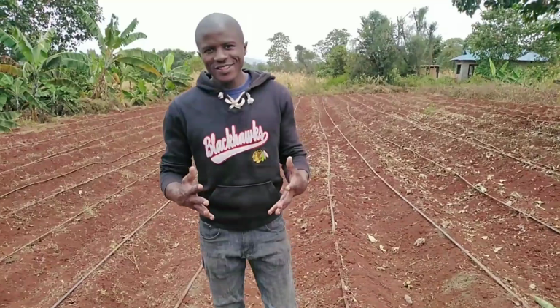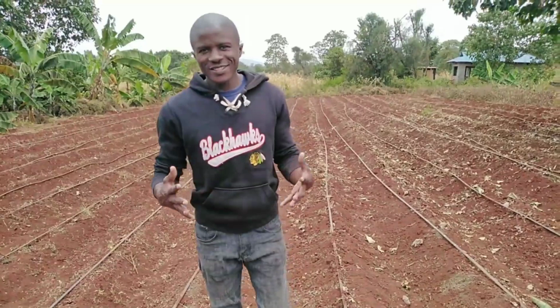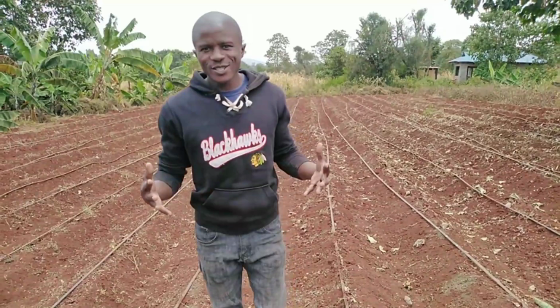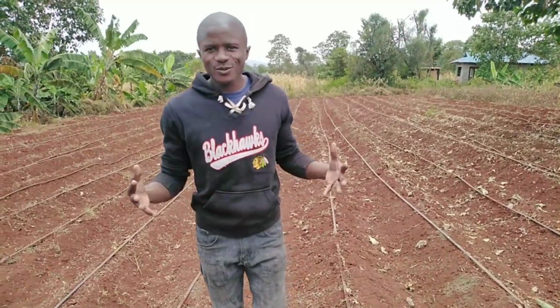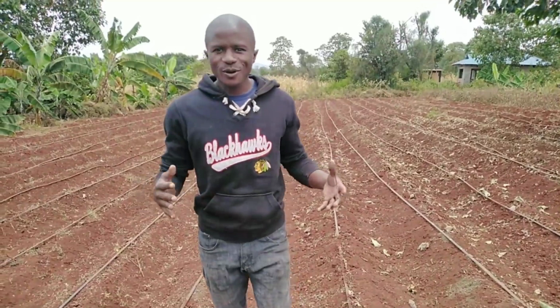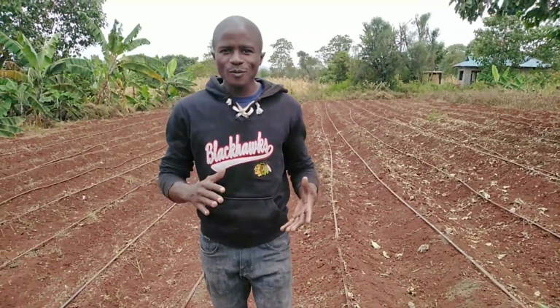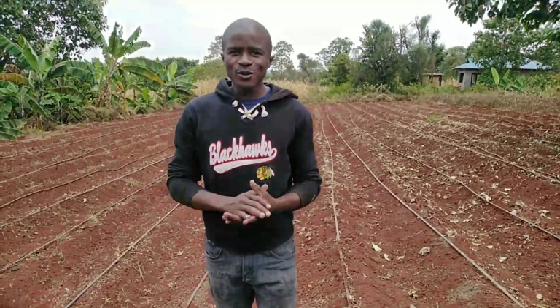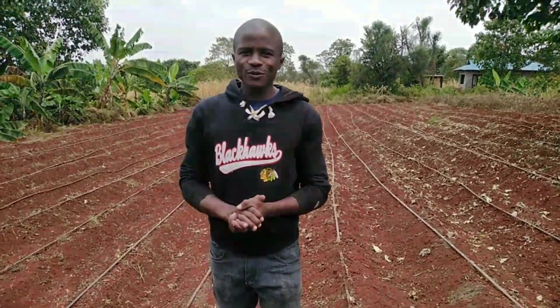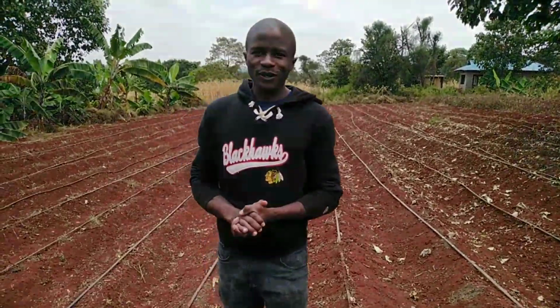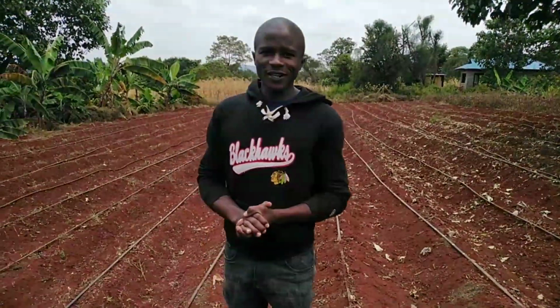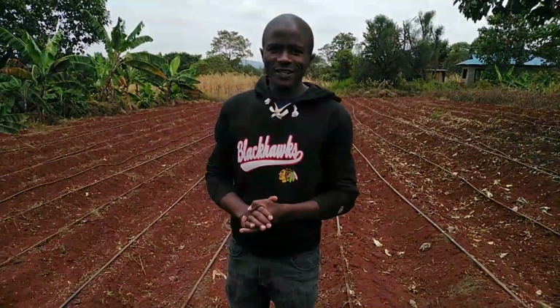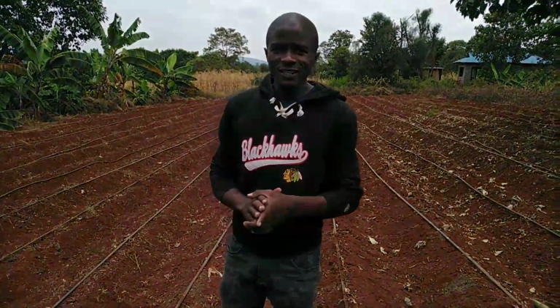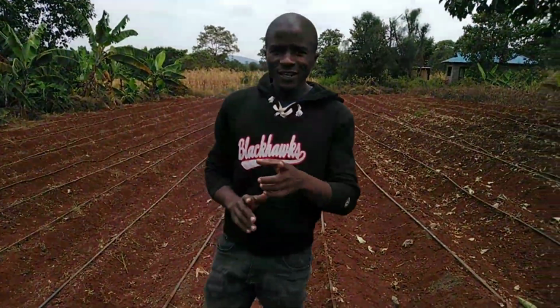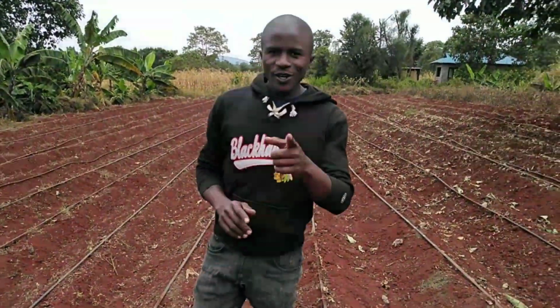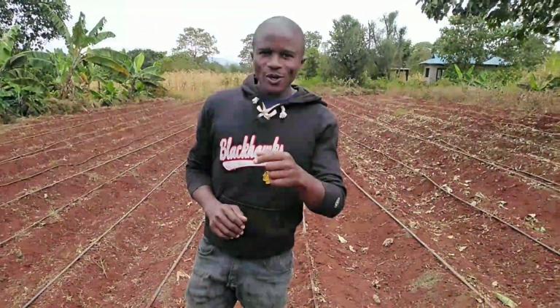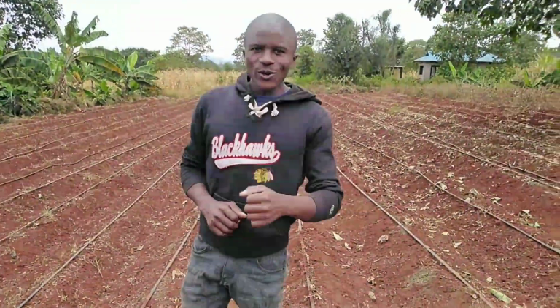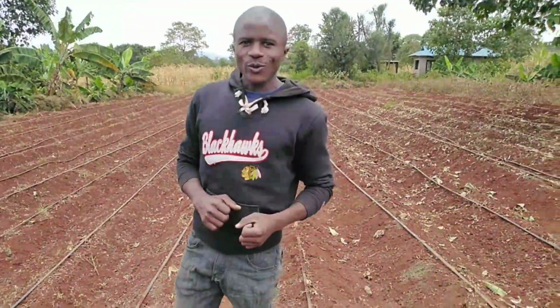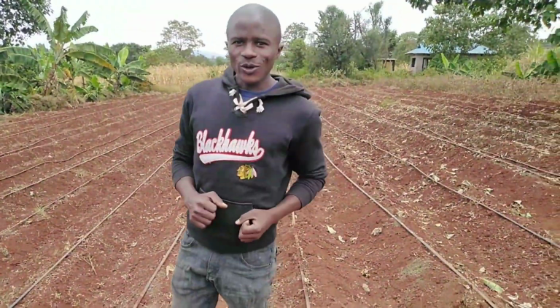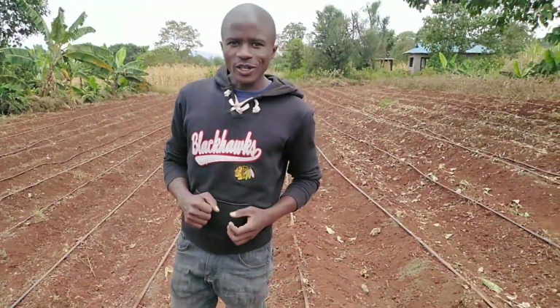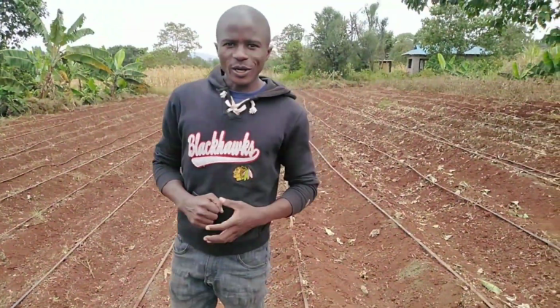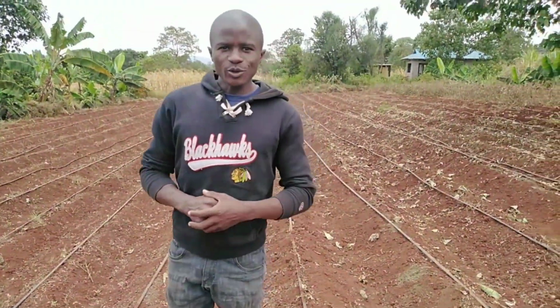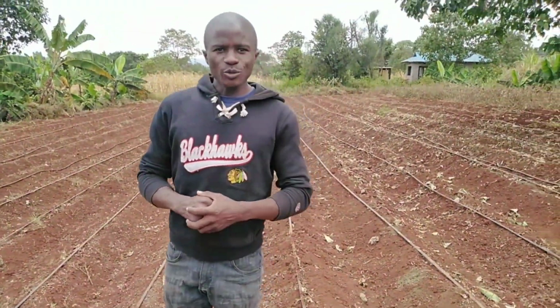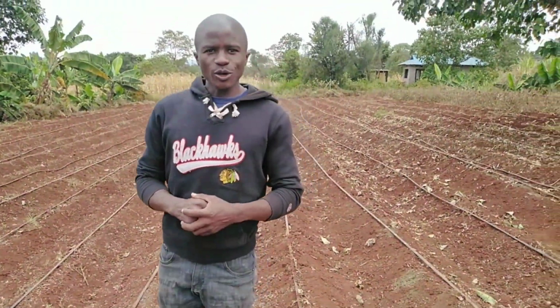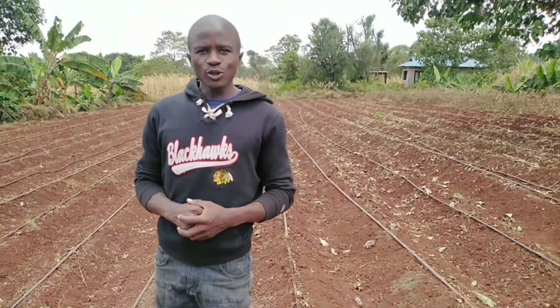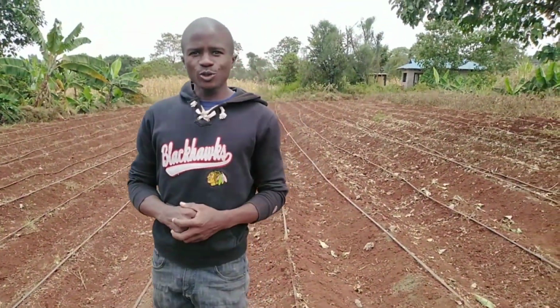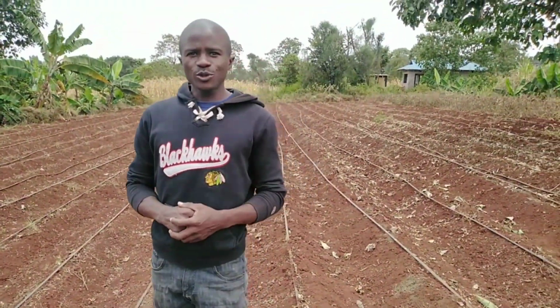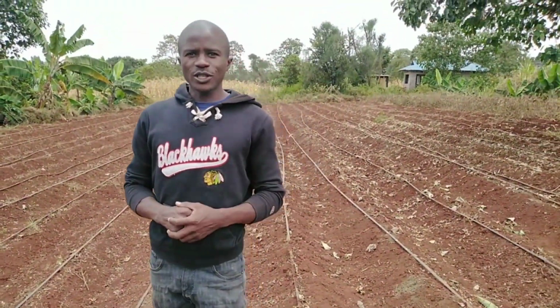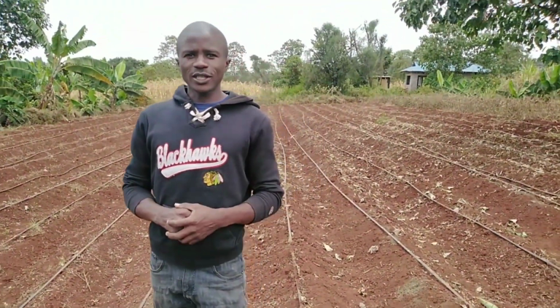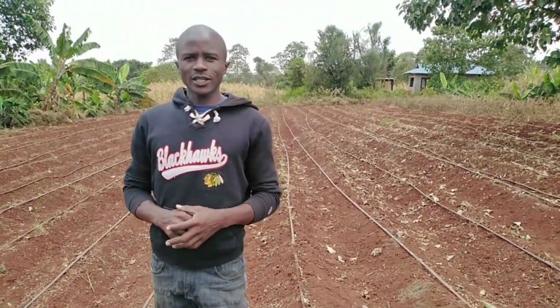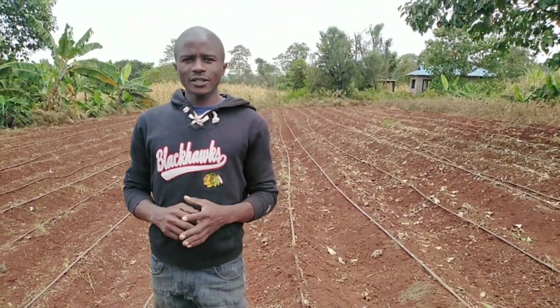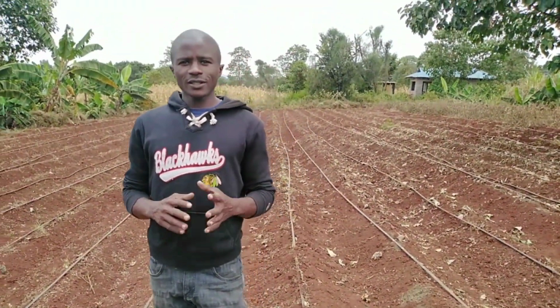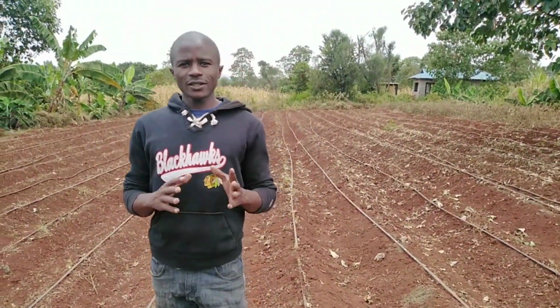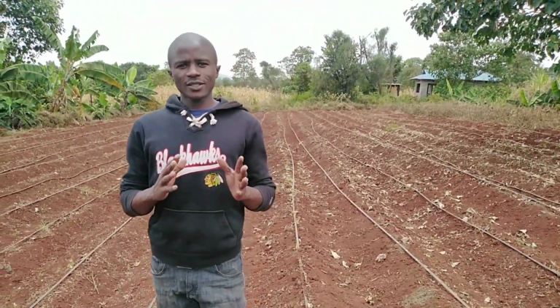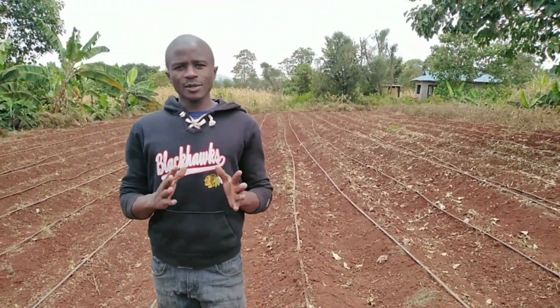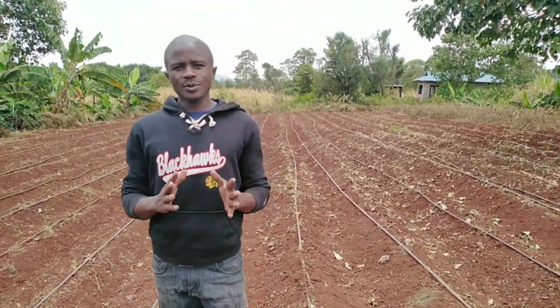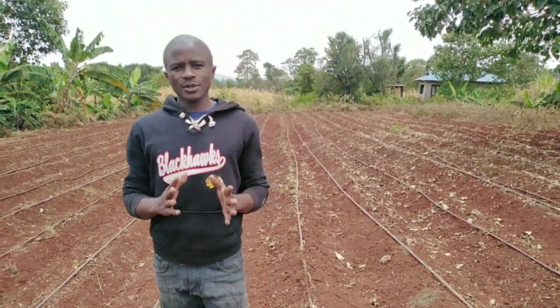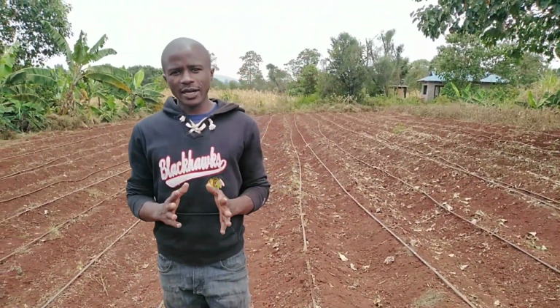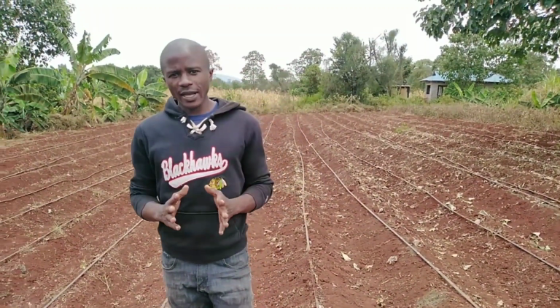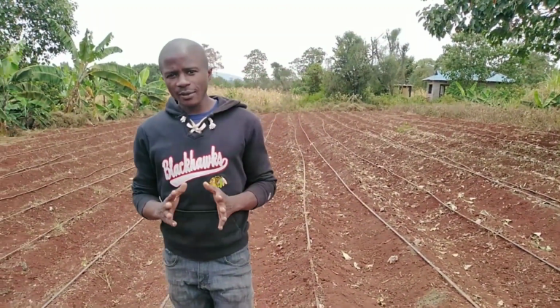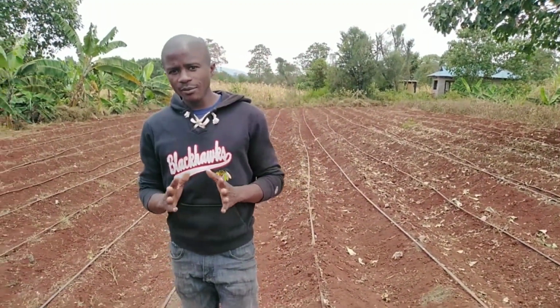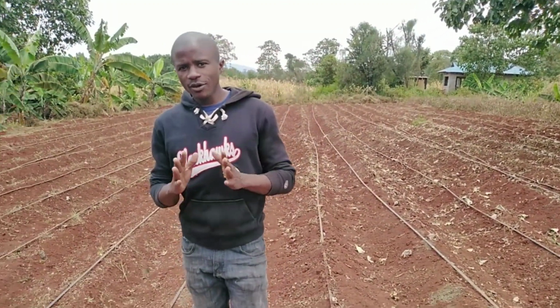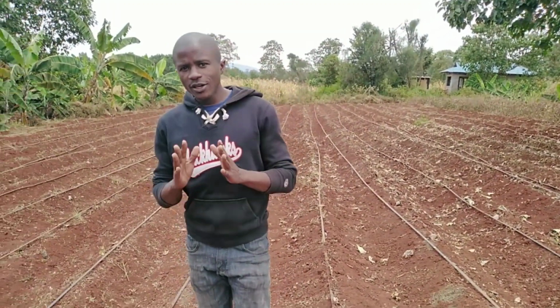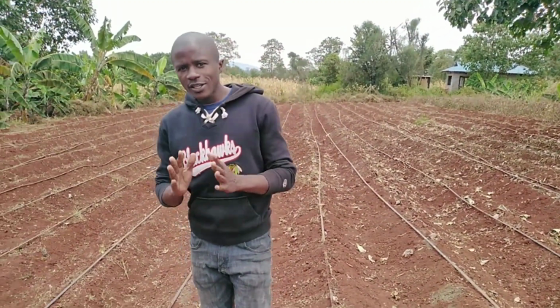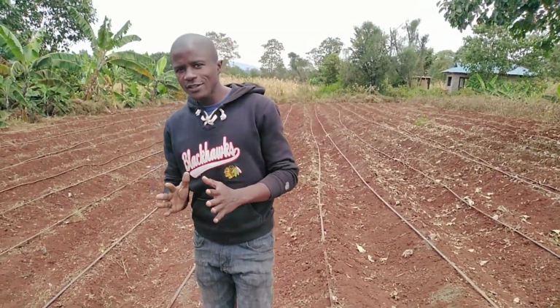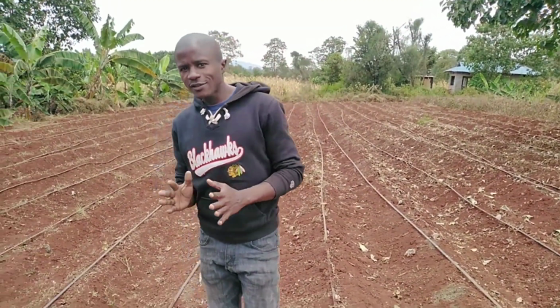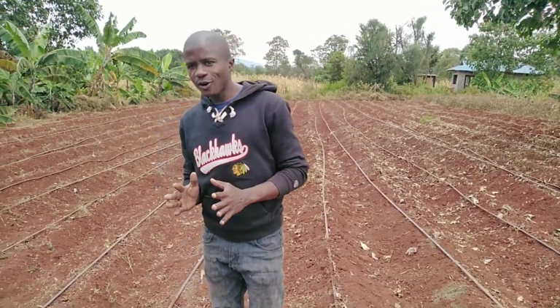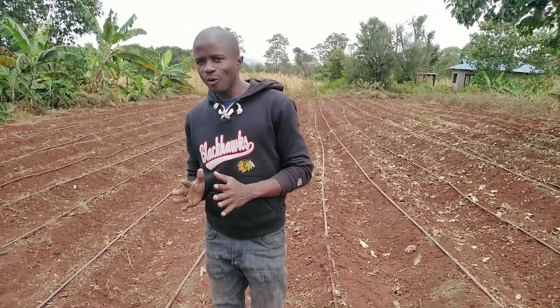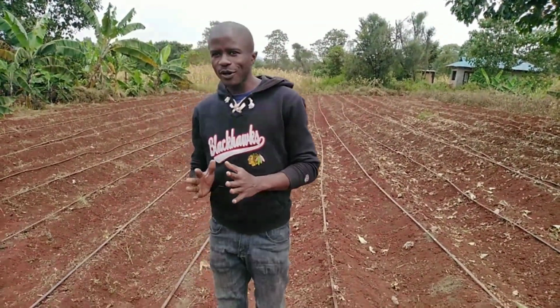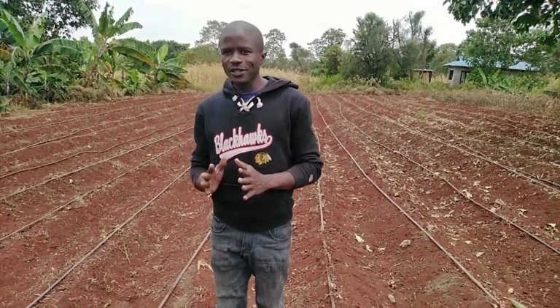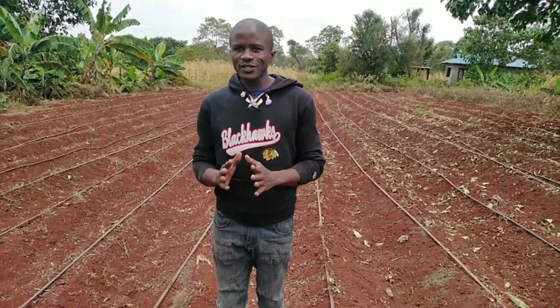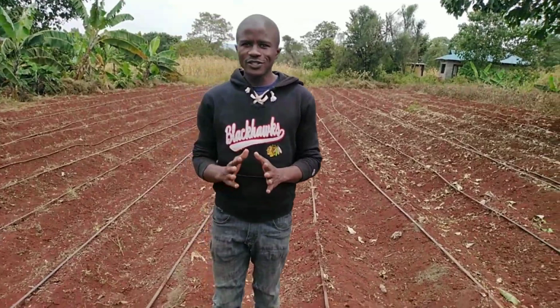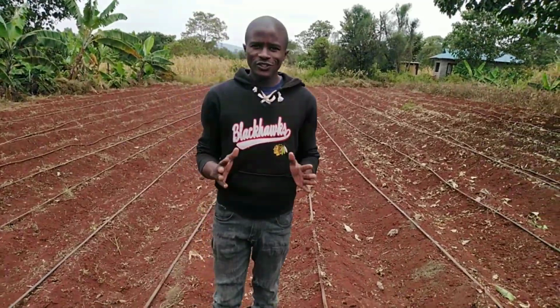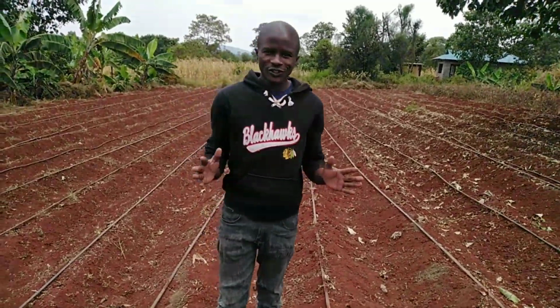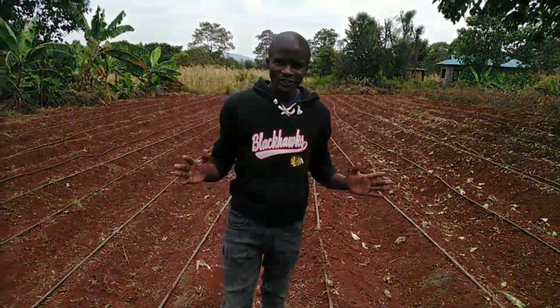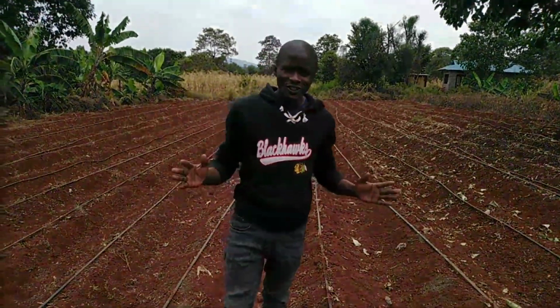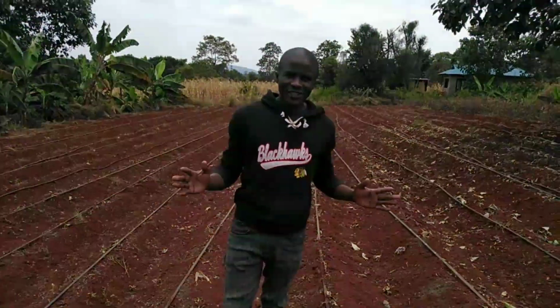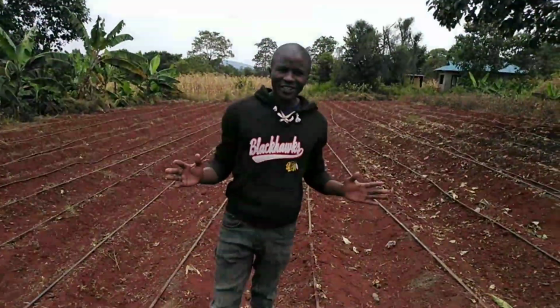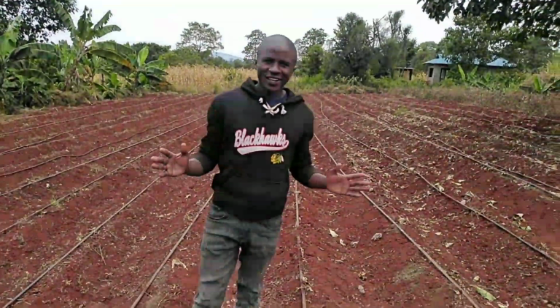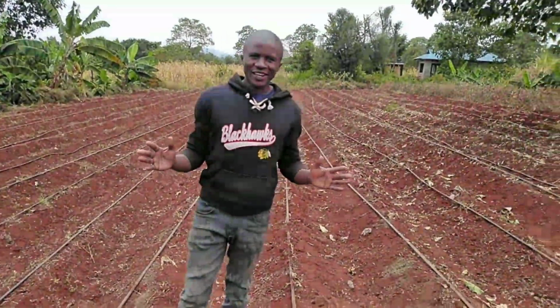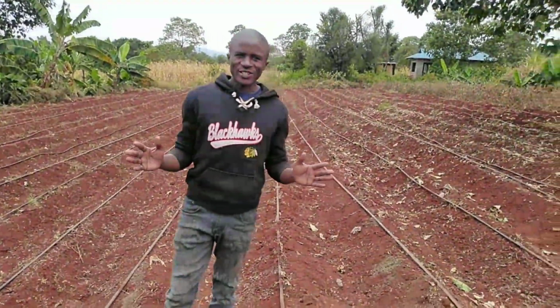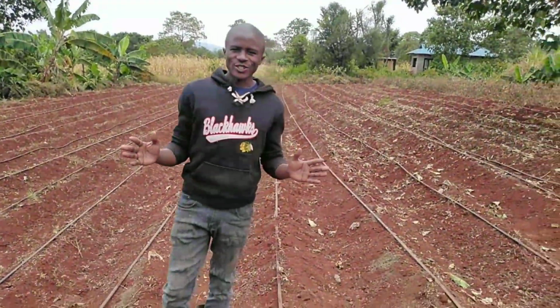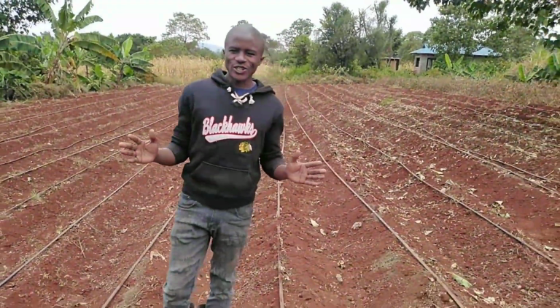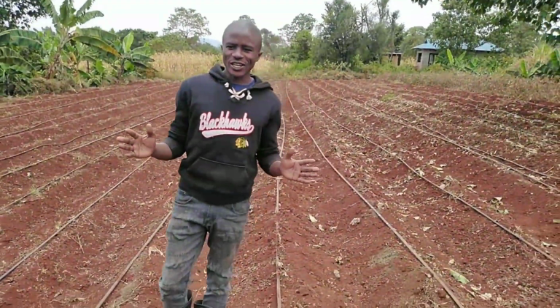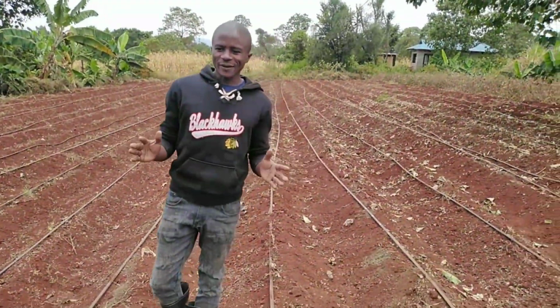This is Farm with Fred. Welcome to my YouTube channel. Subscribe, leave a comment, and share.